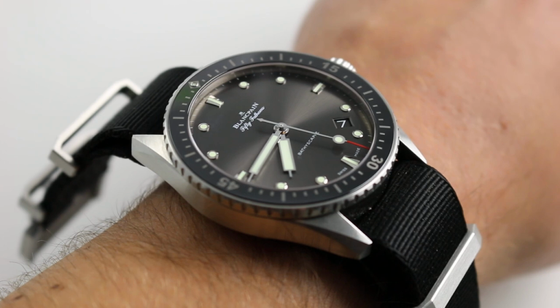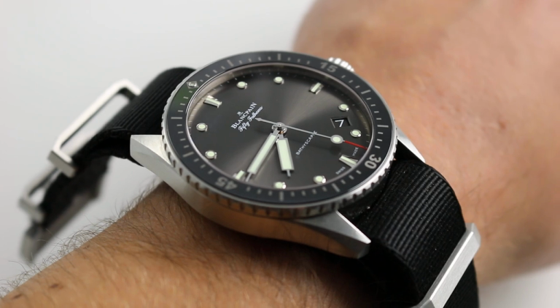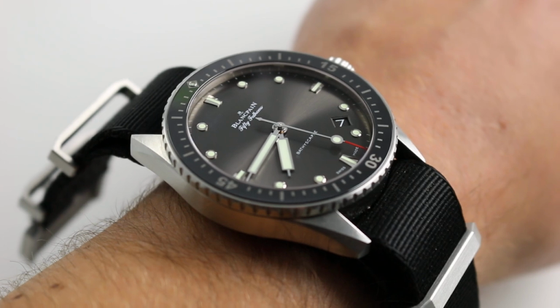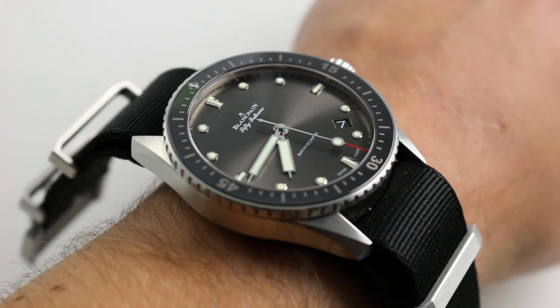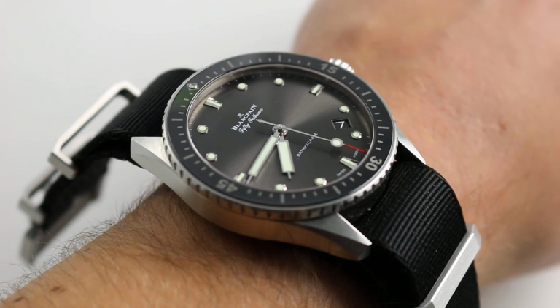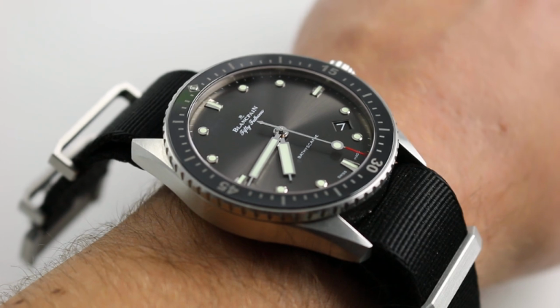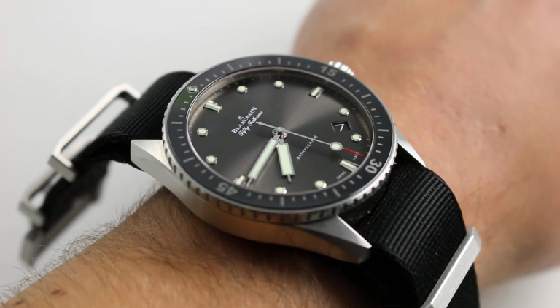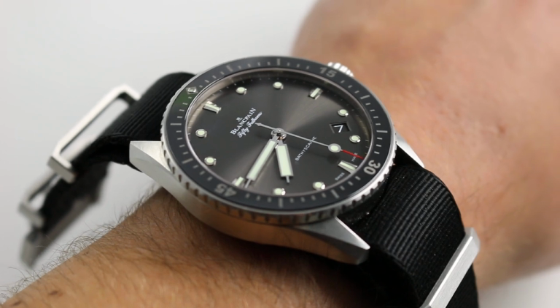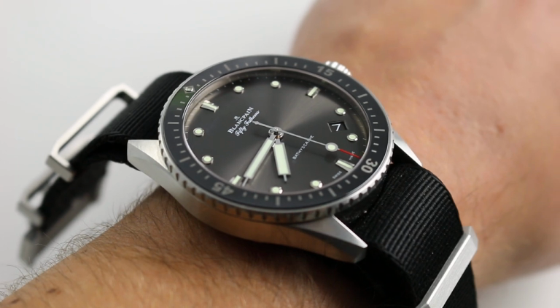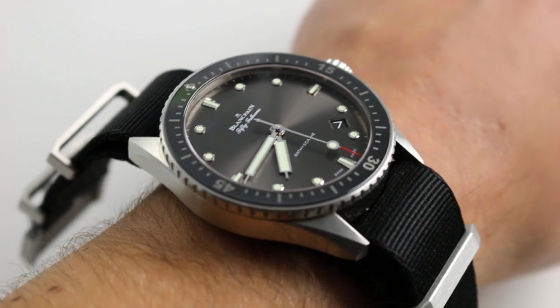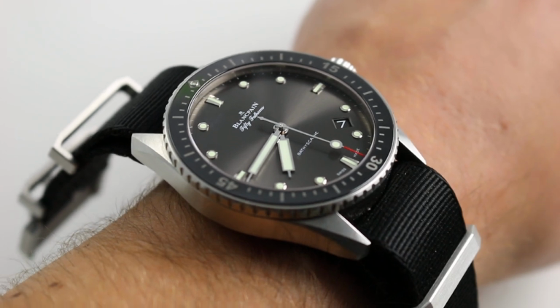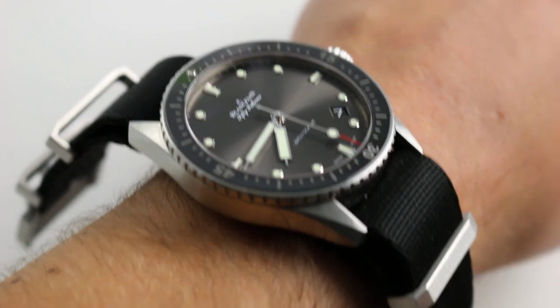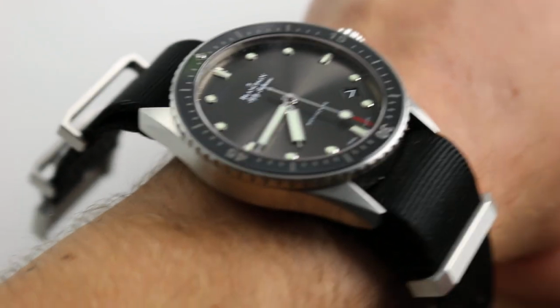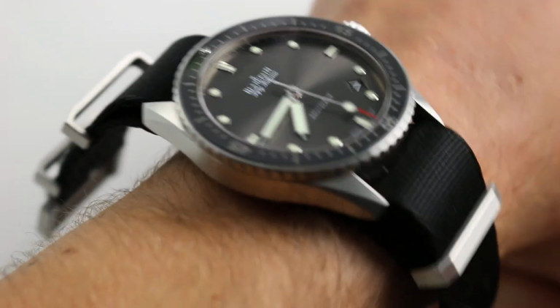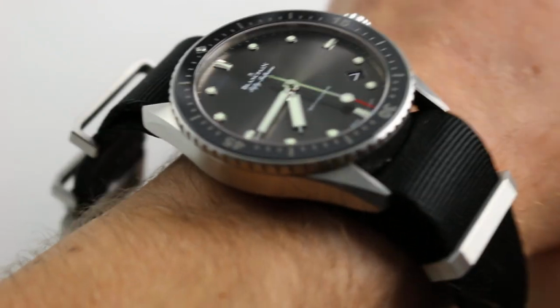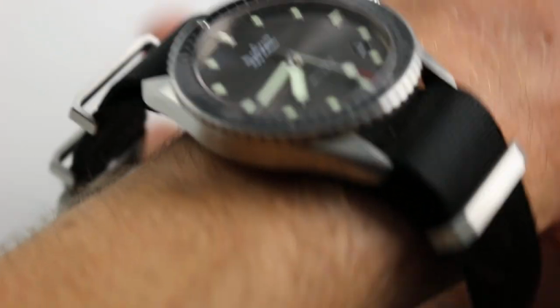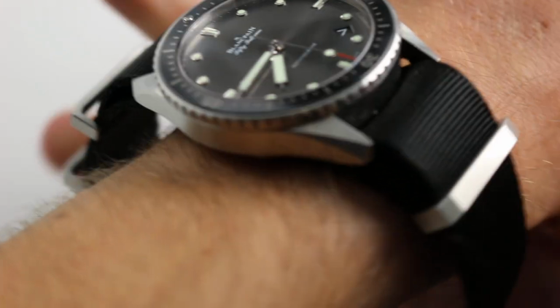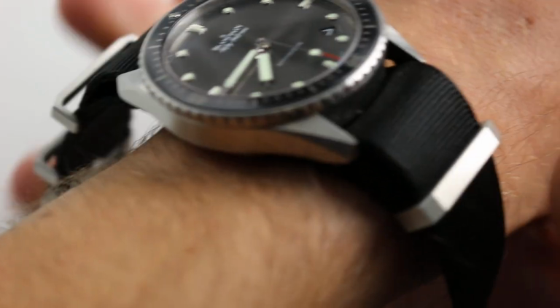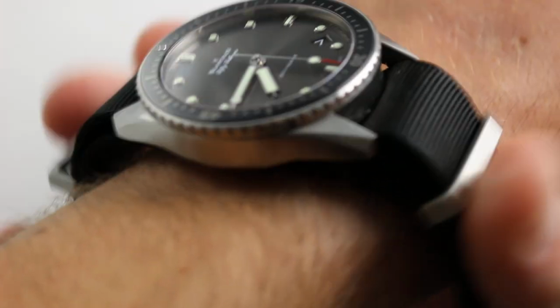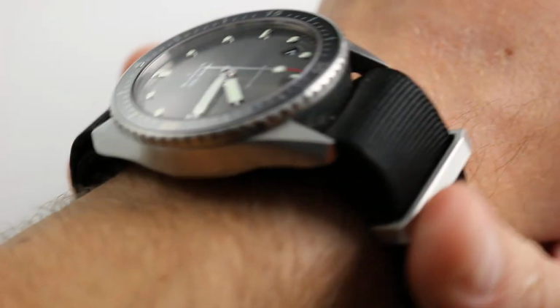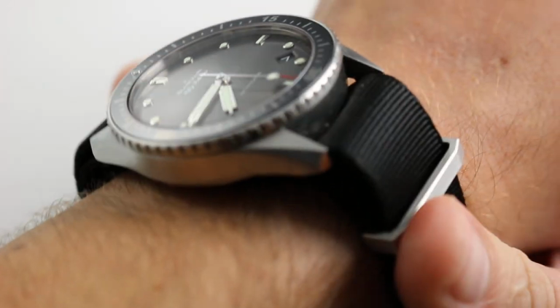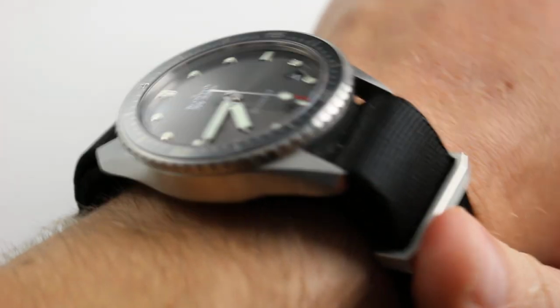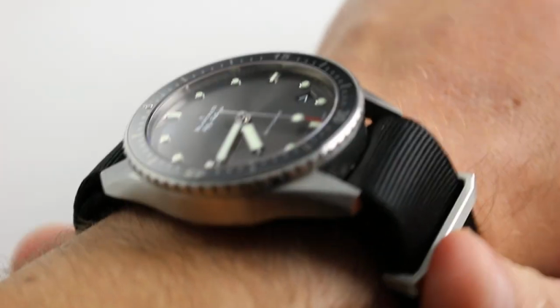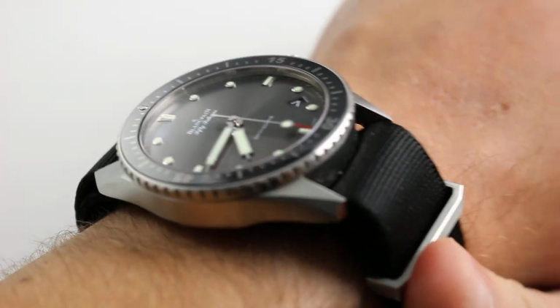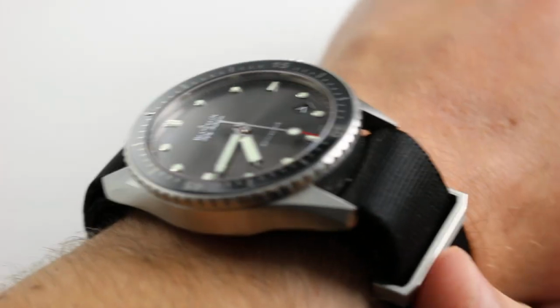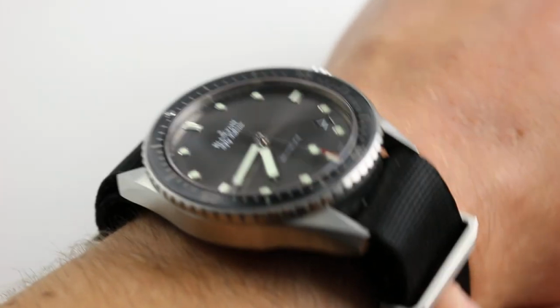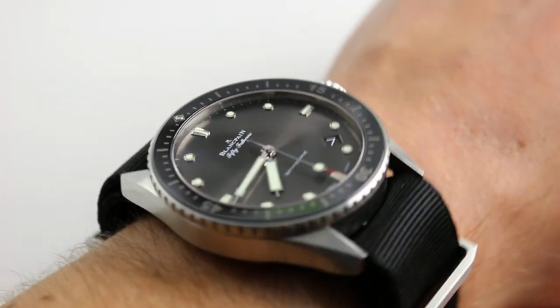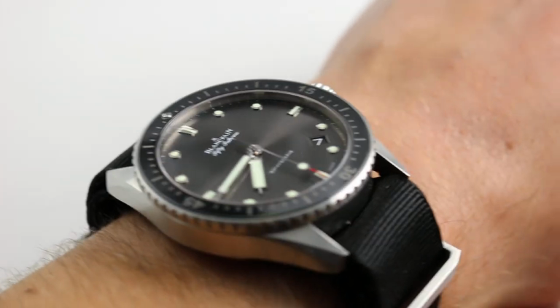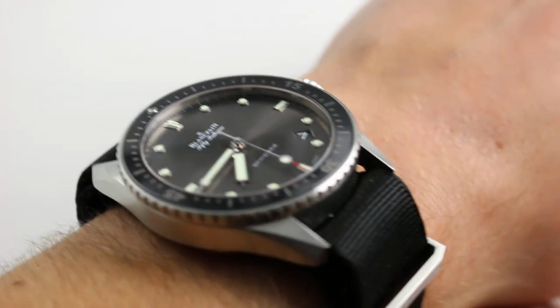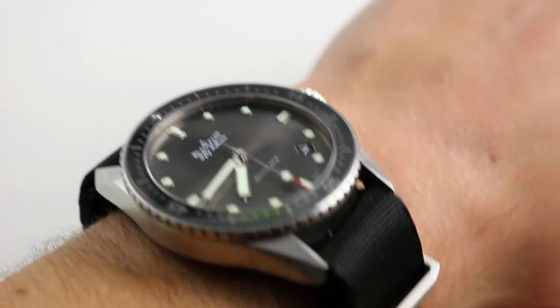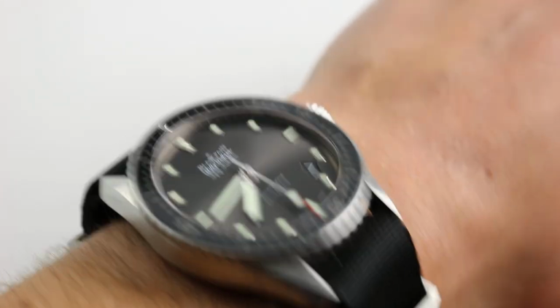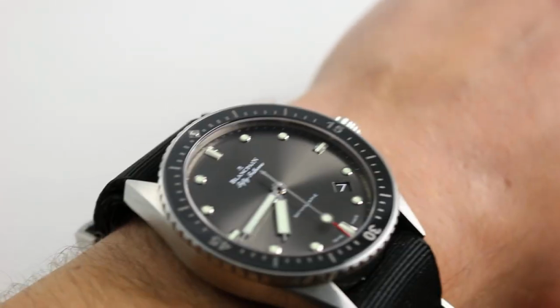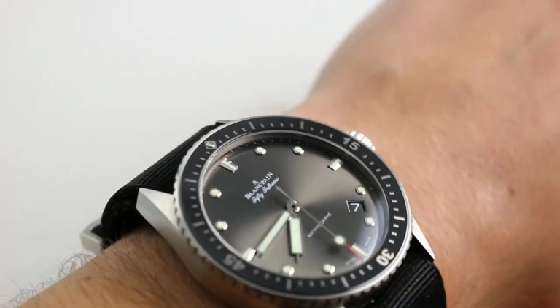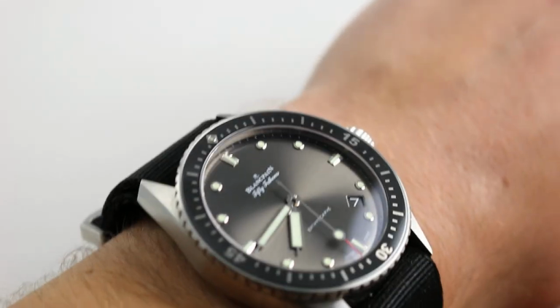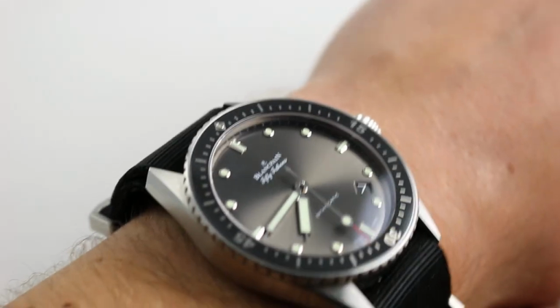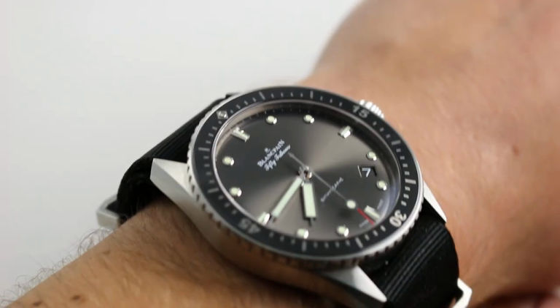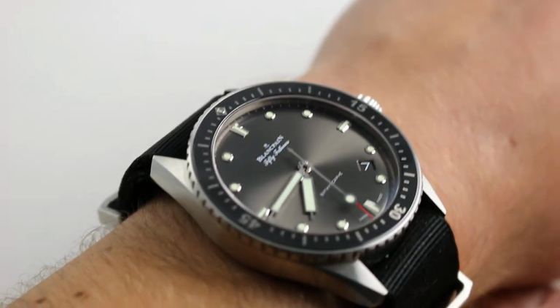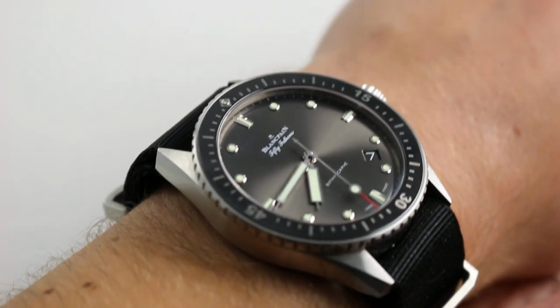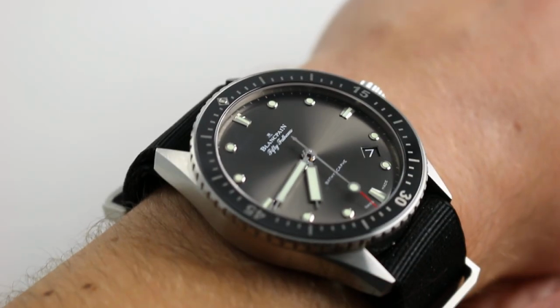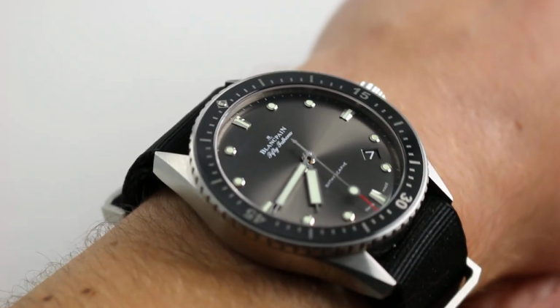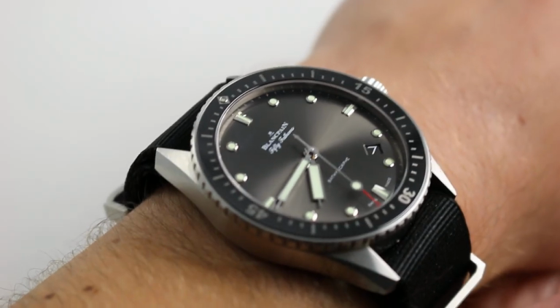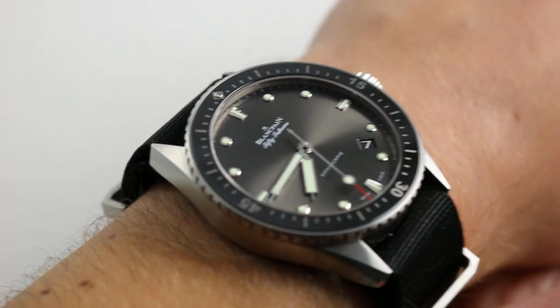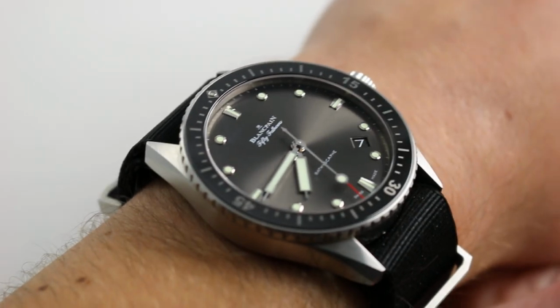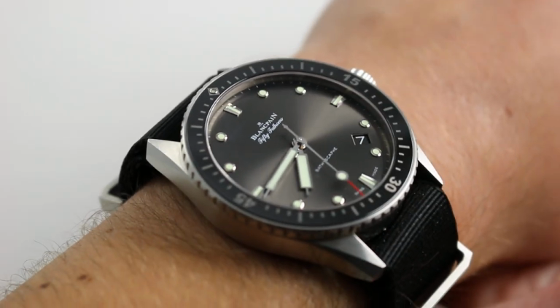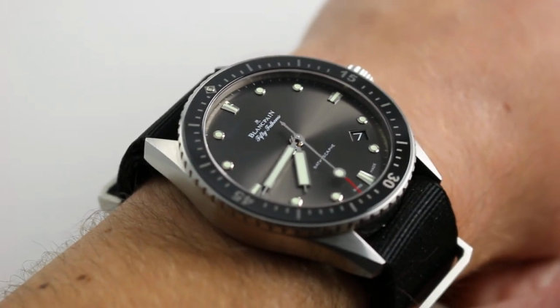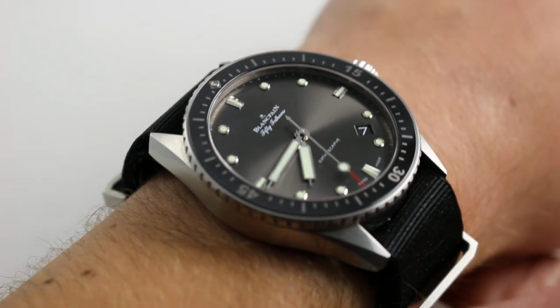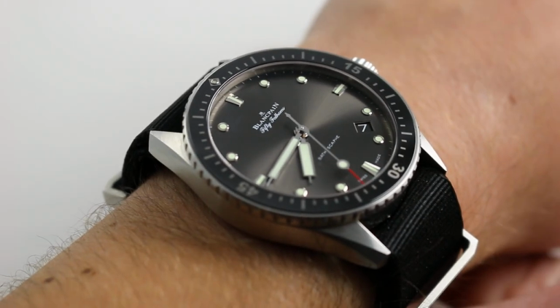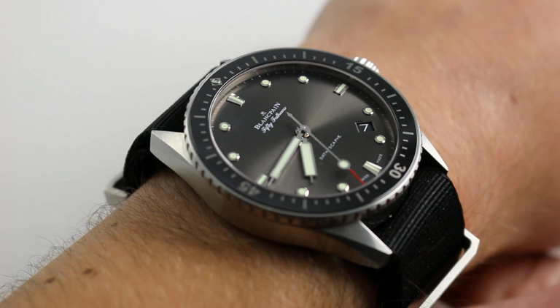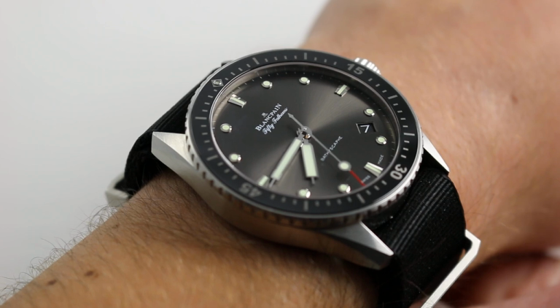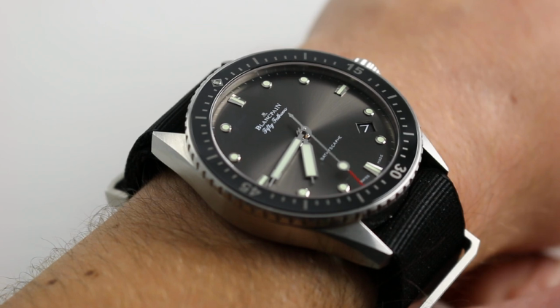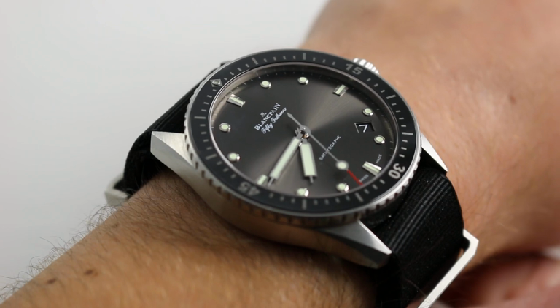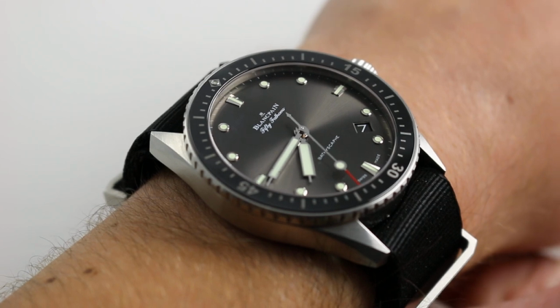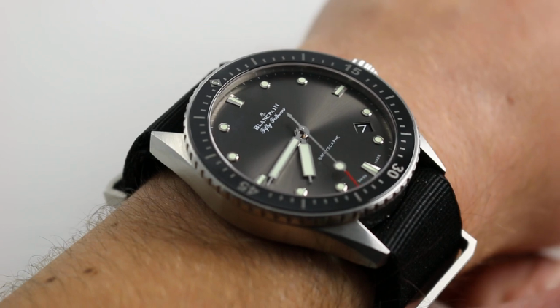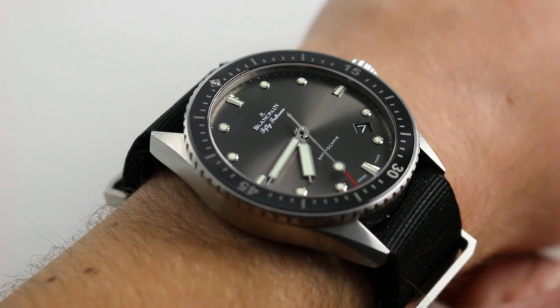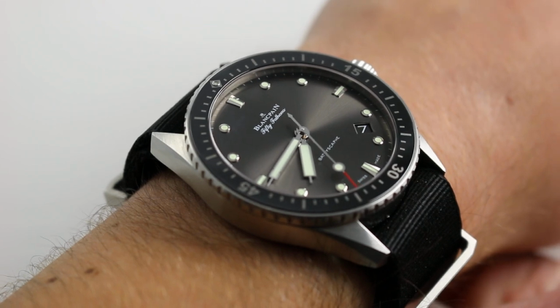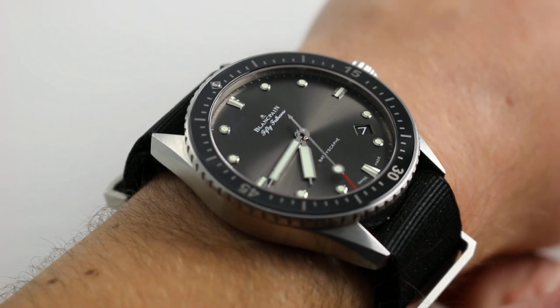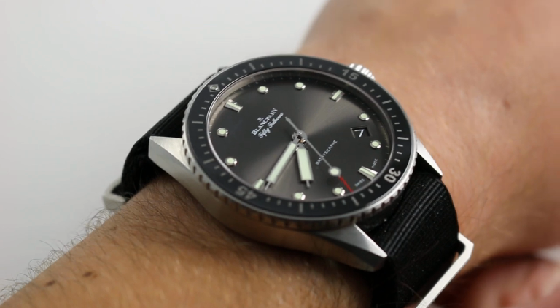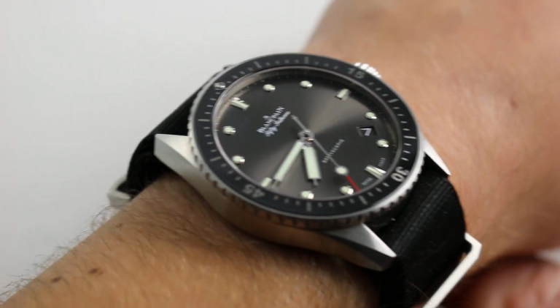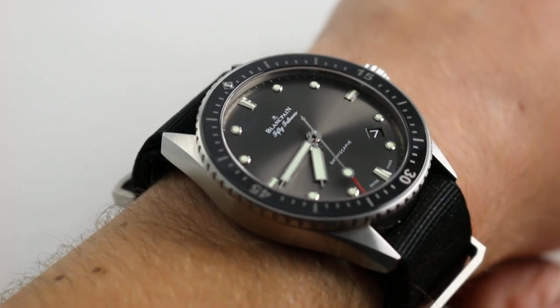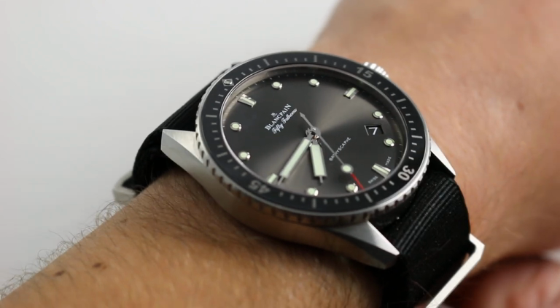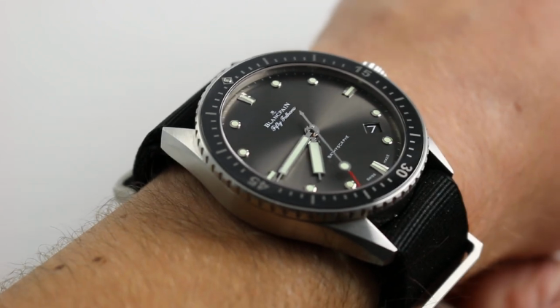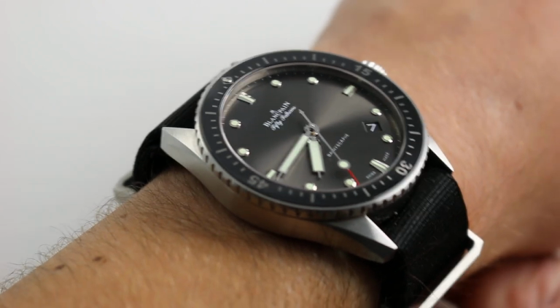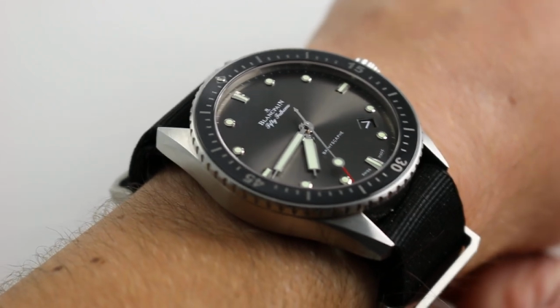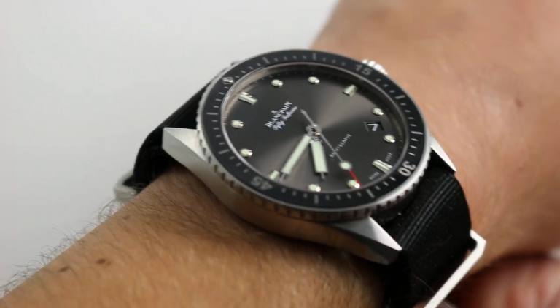Hi, I'm Tim. Welcome to our channel and thanks for logging on. Today we're discussing the Blancpain Fifty Fathoms Bathyscaphe.